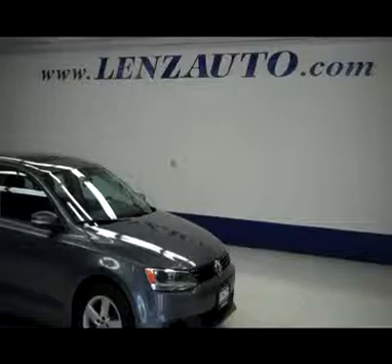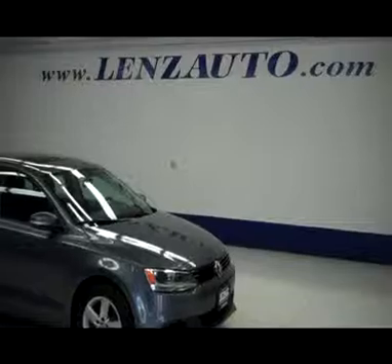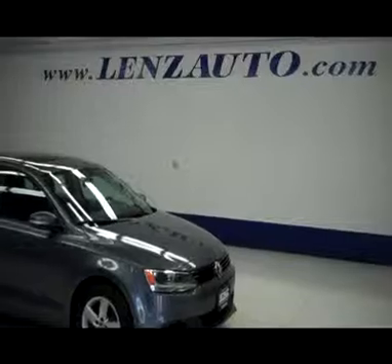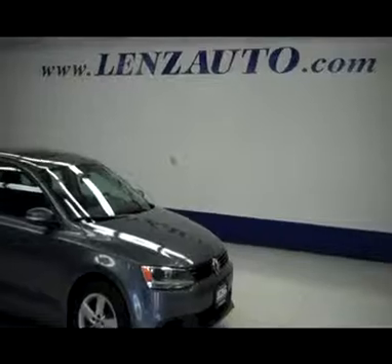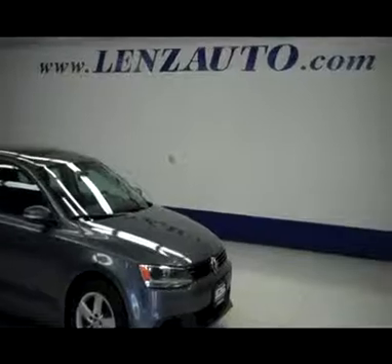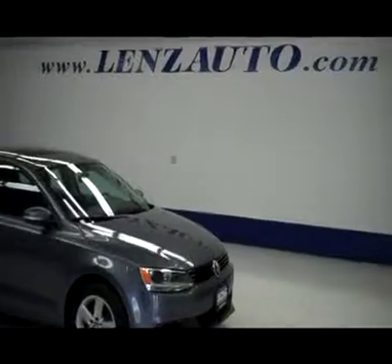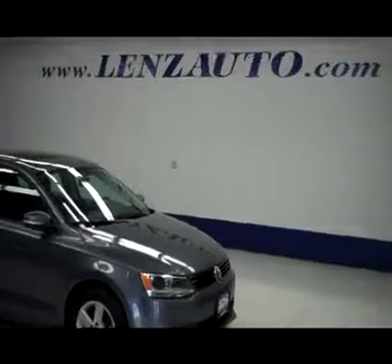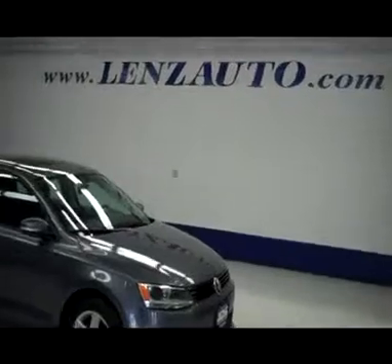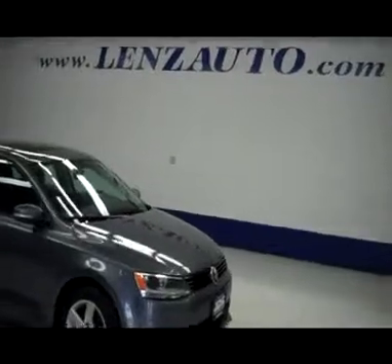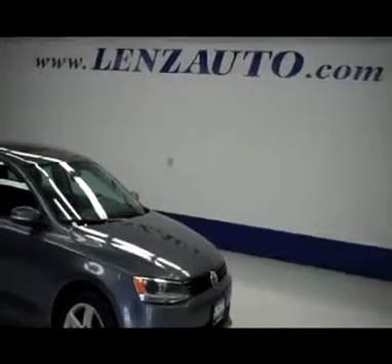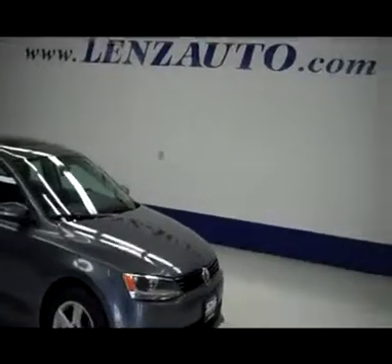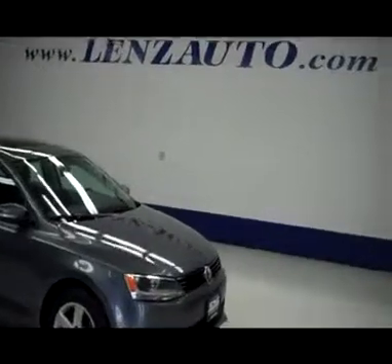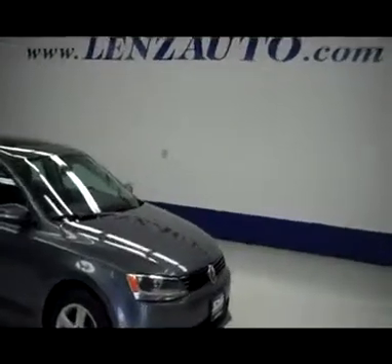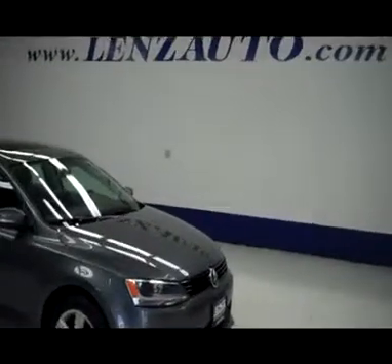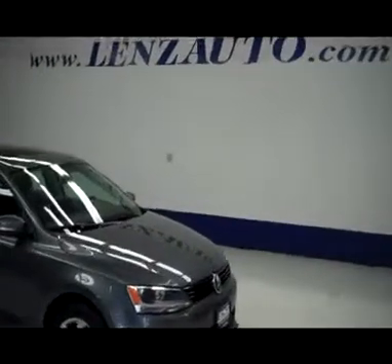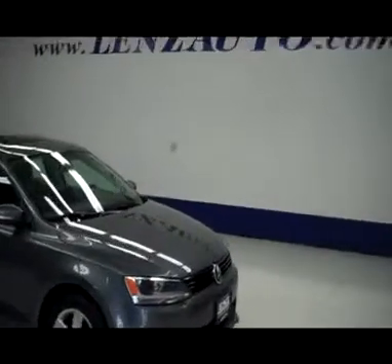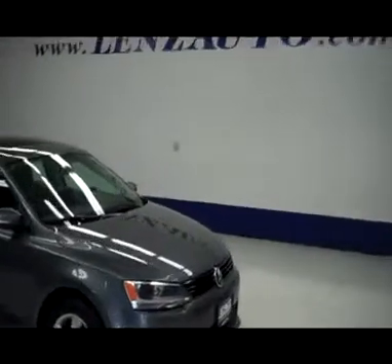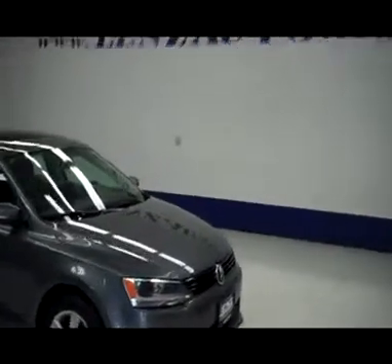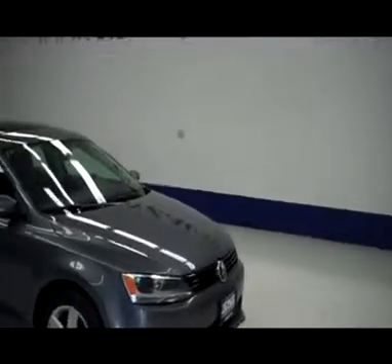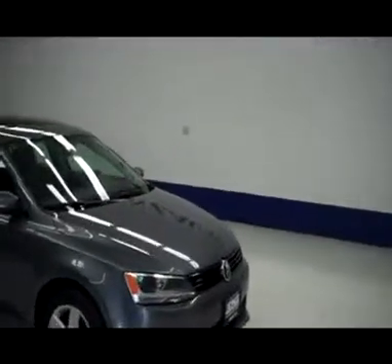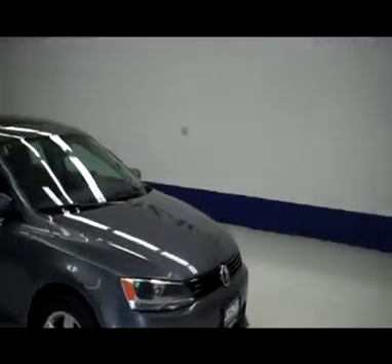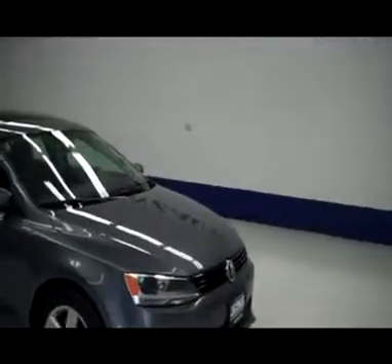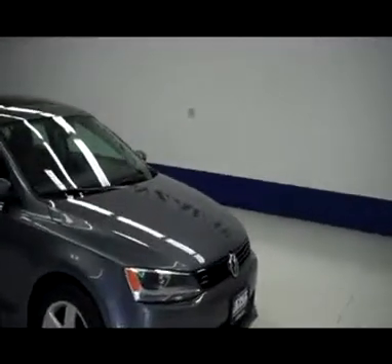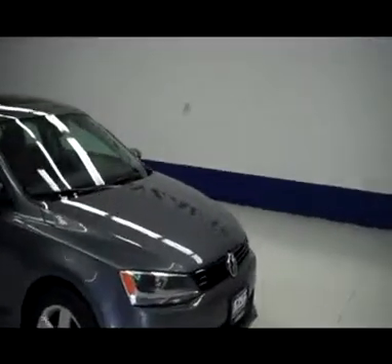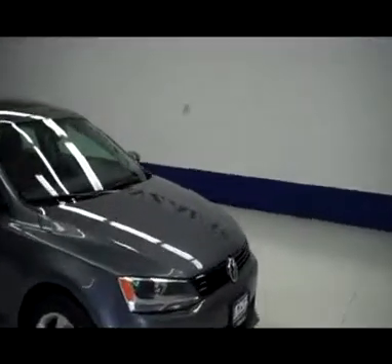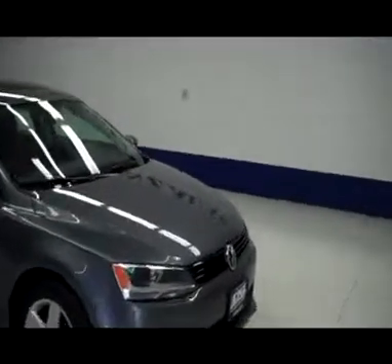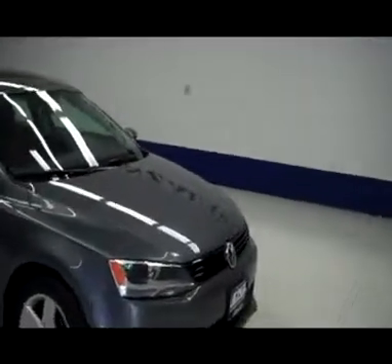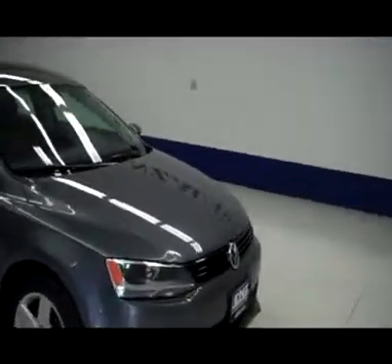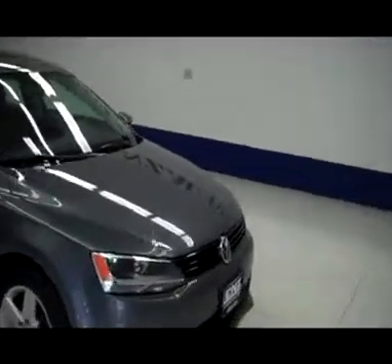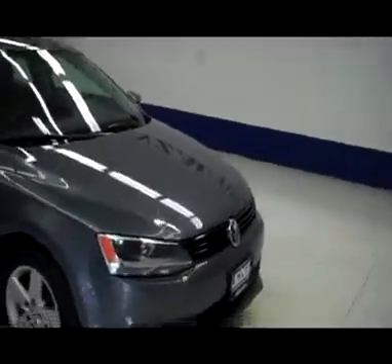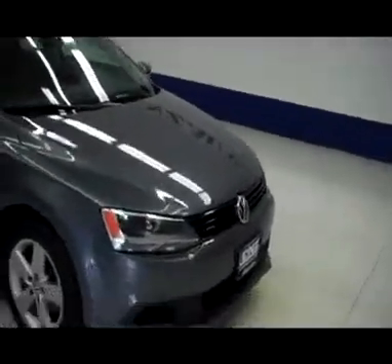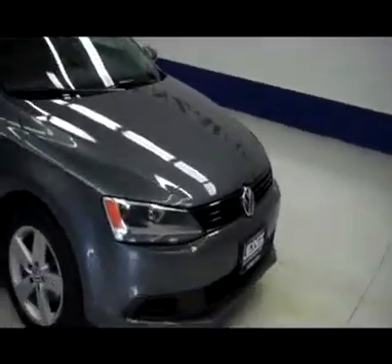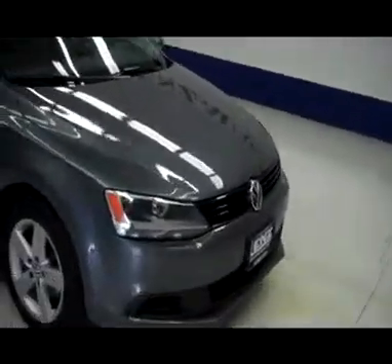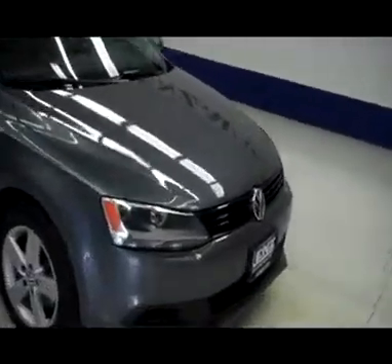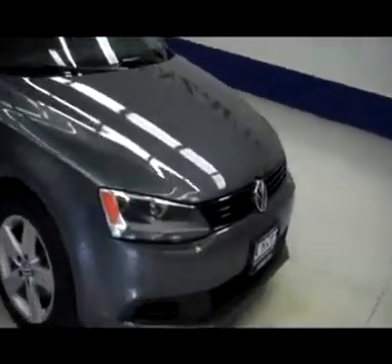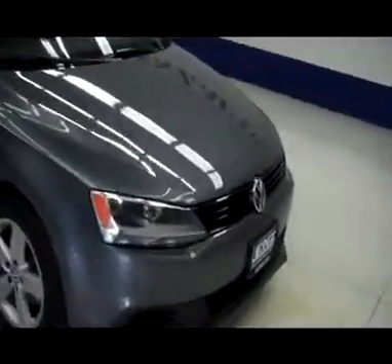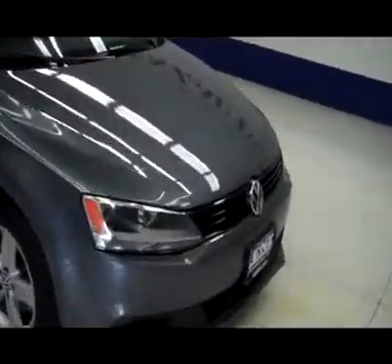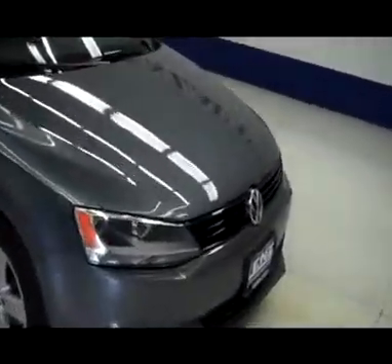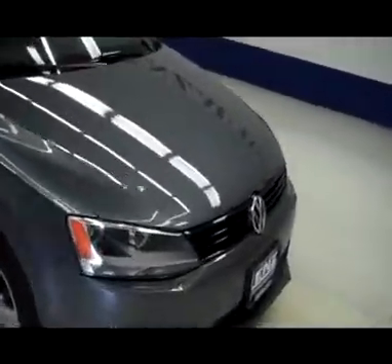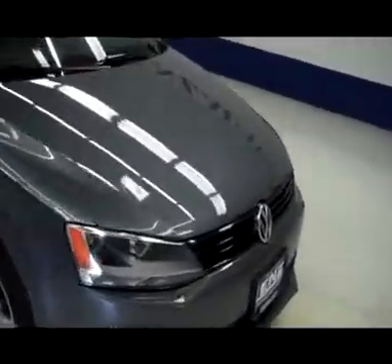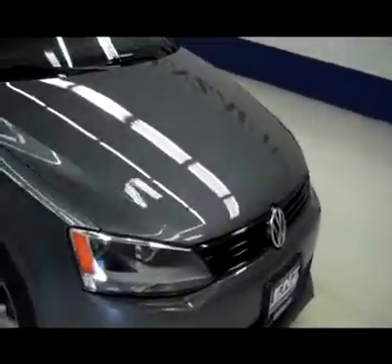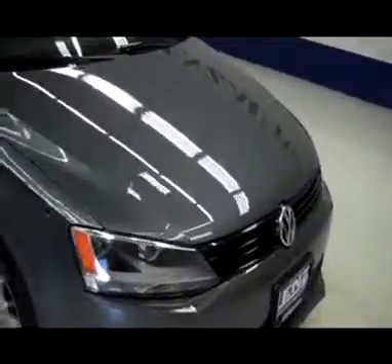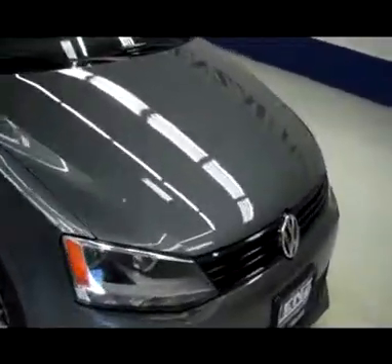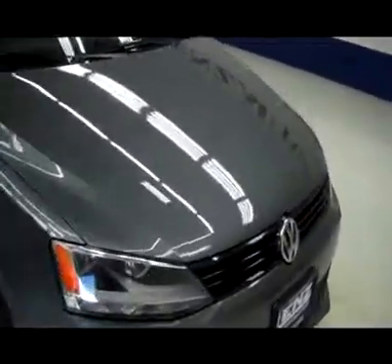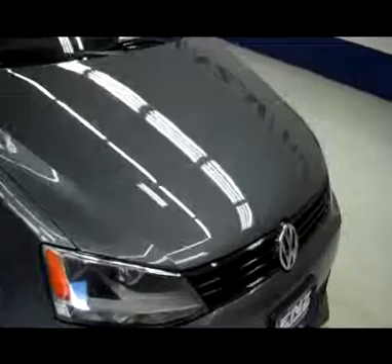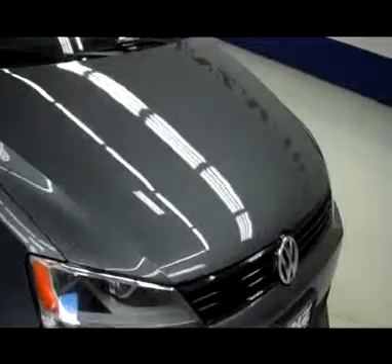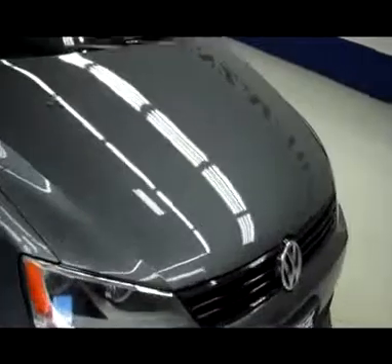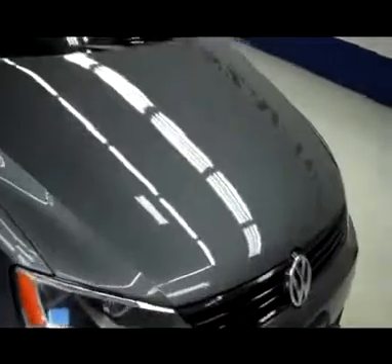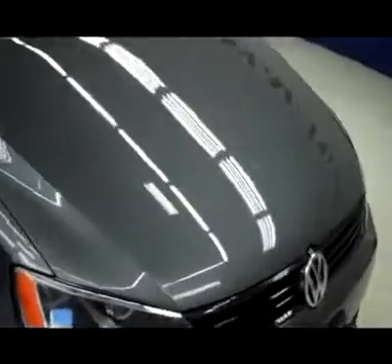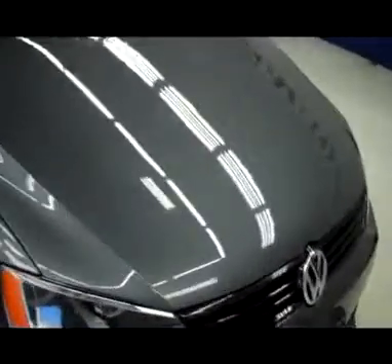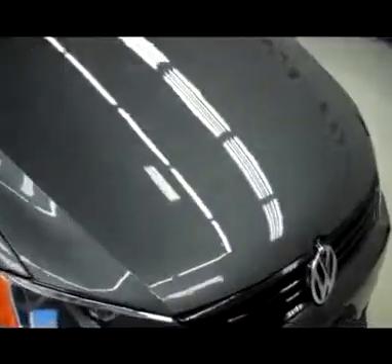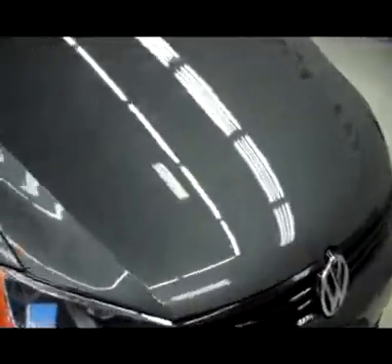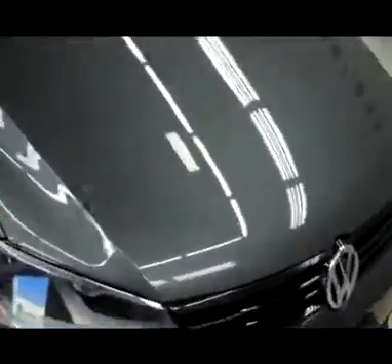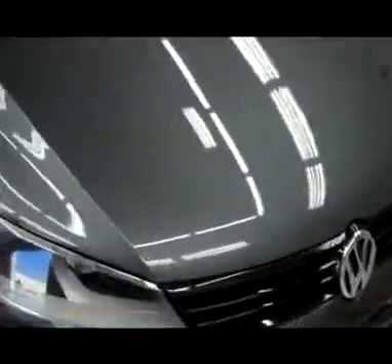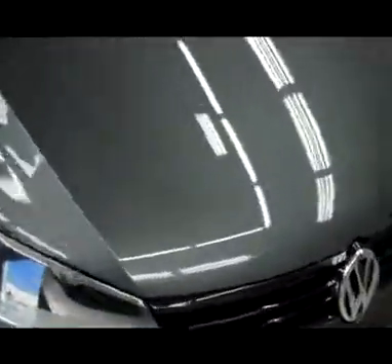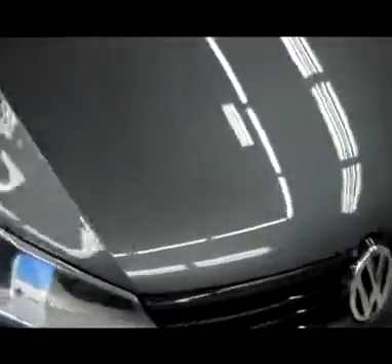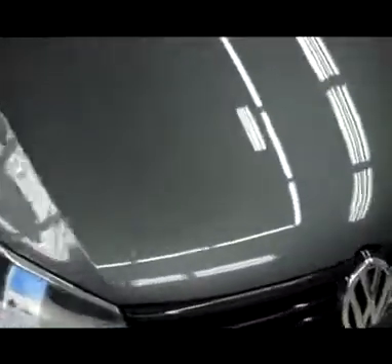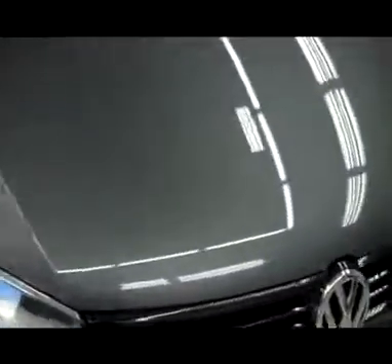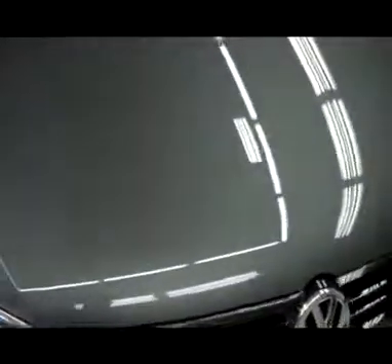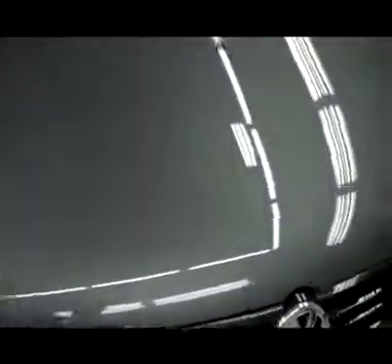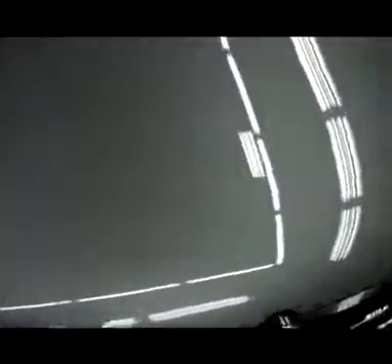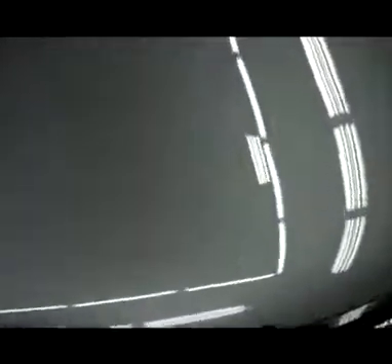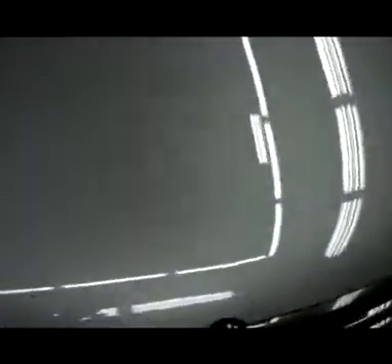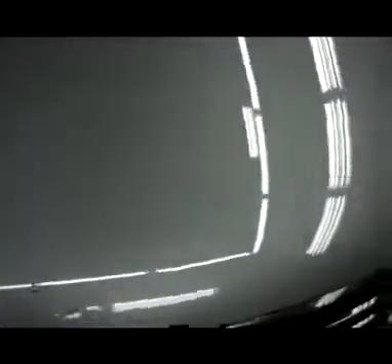This is stock number J4934E, a 2011 VW Jetta 4-door TDI, gray in color.